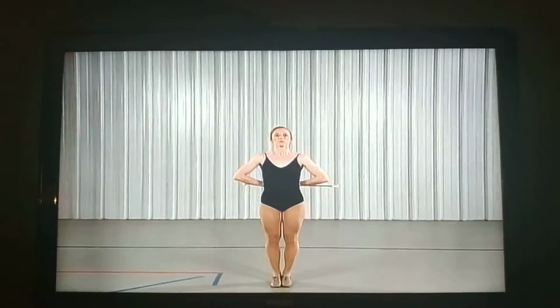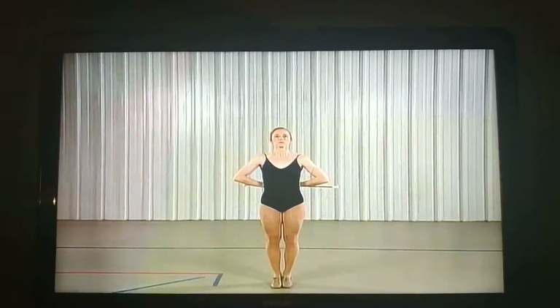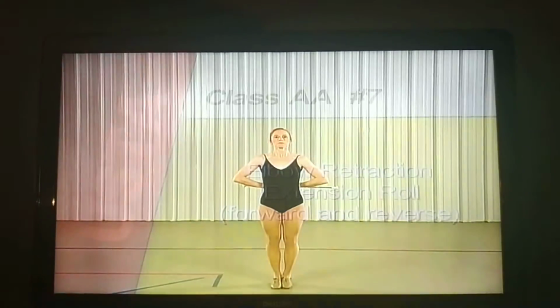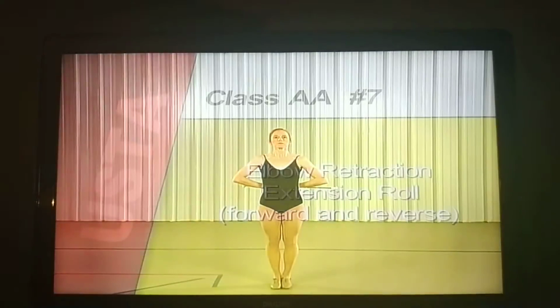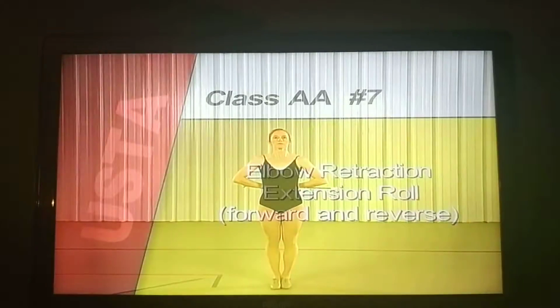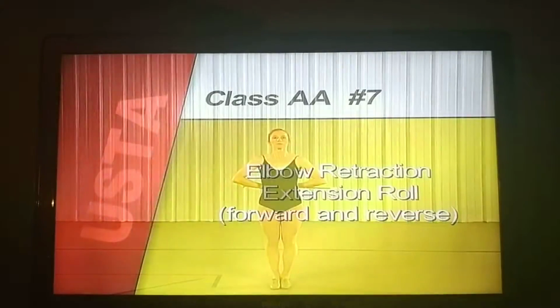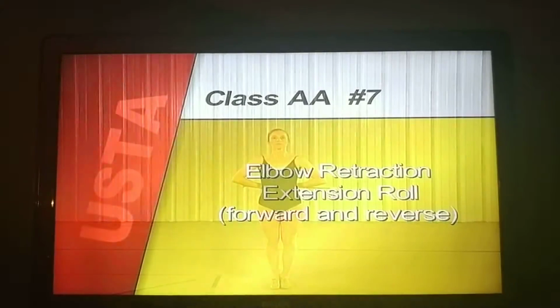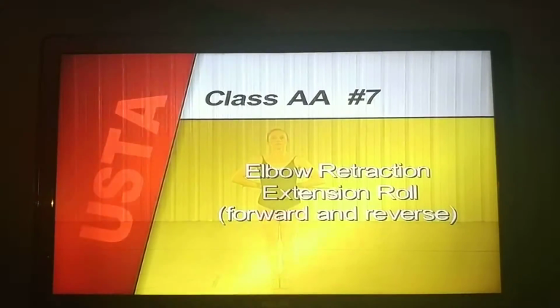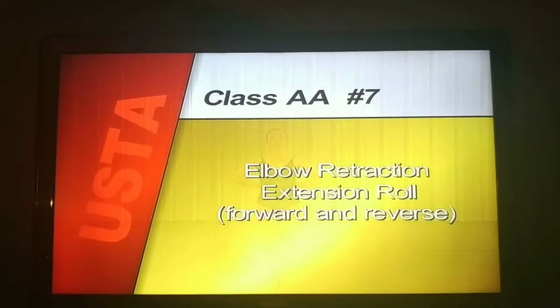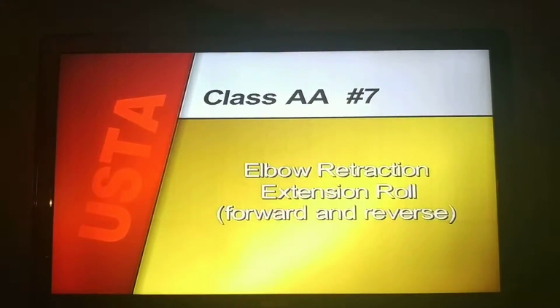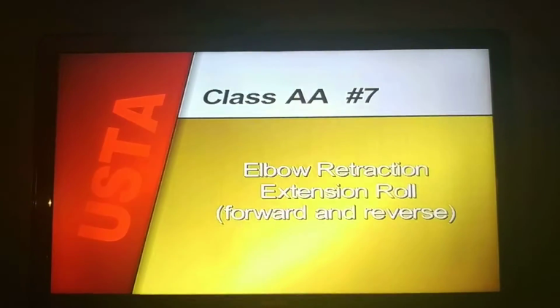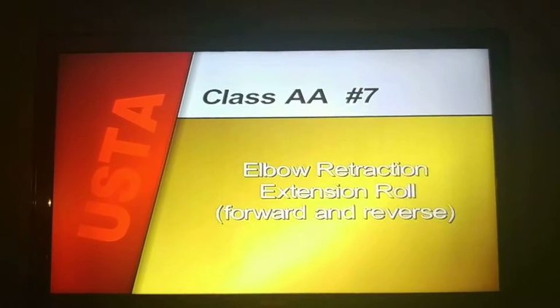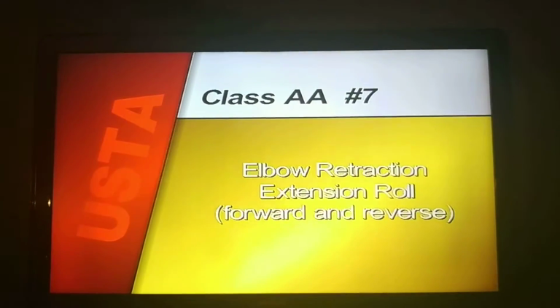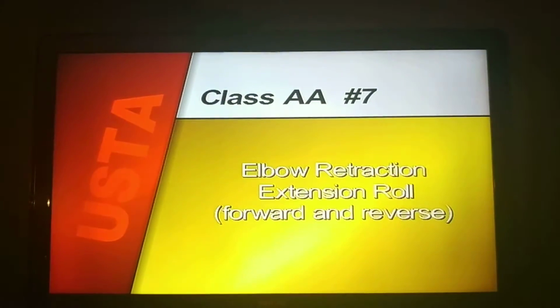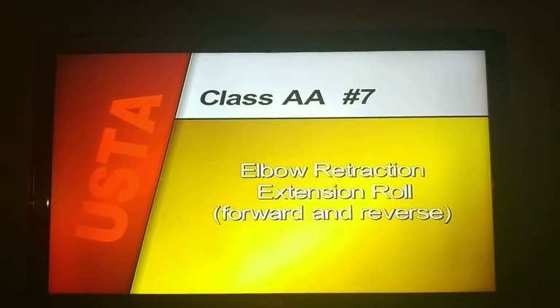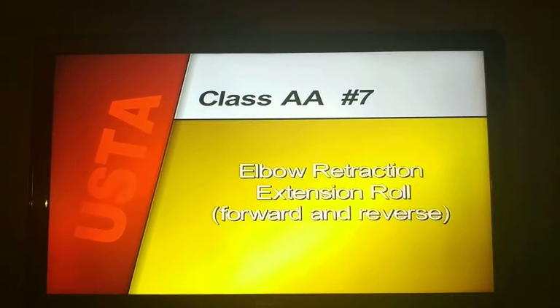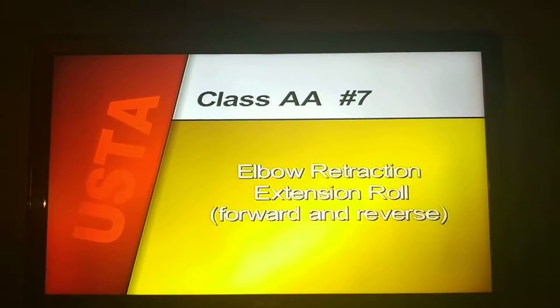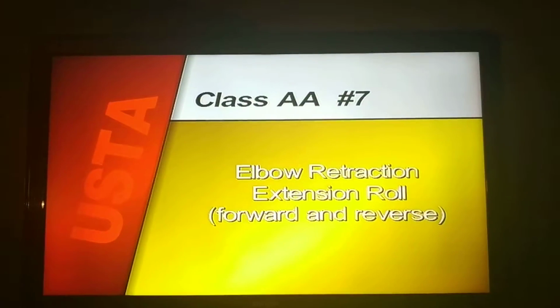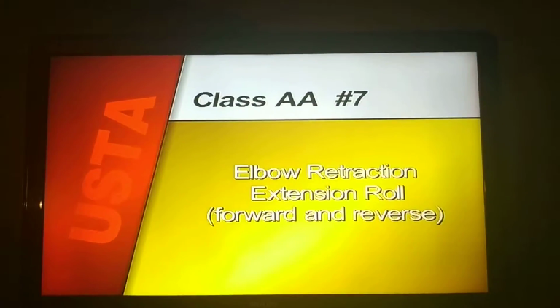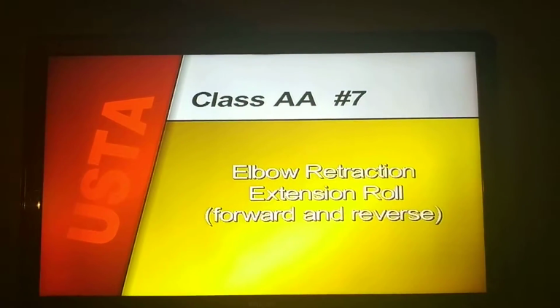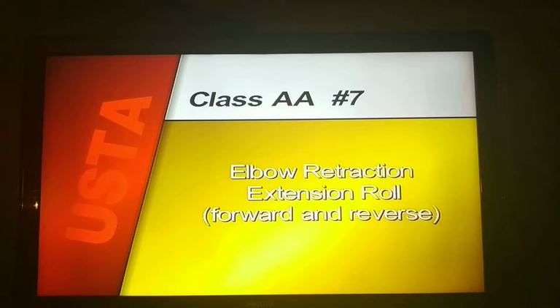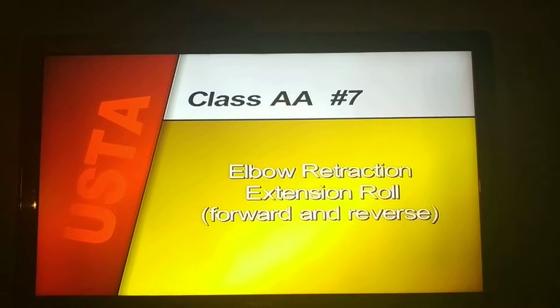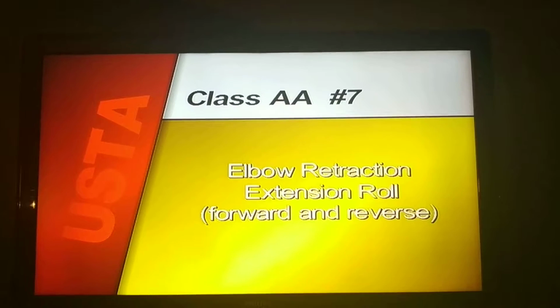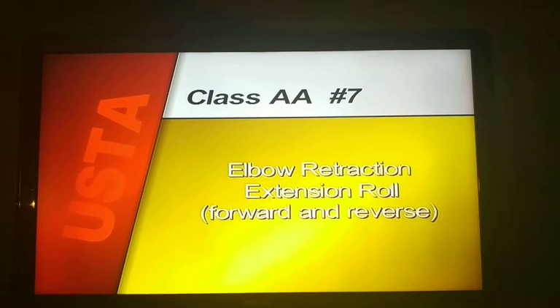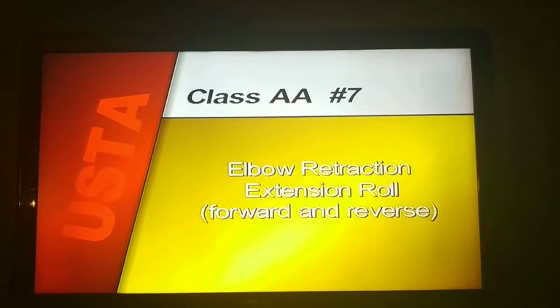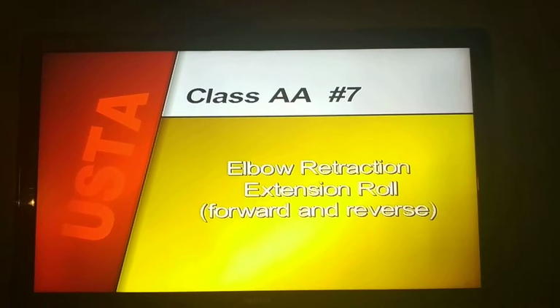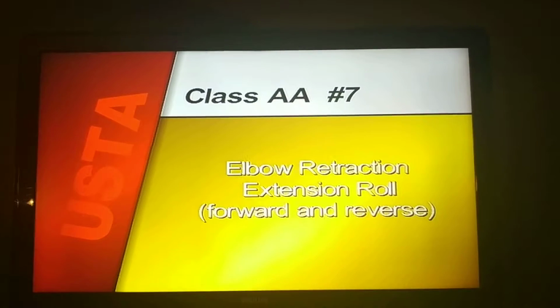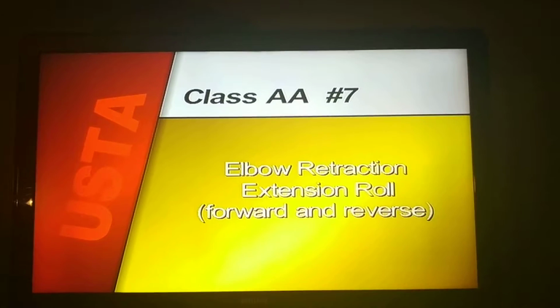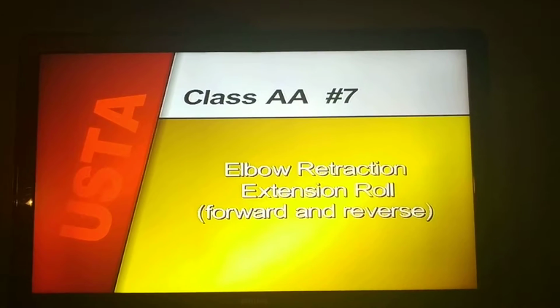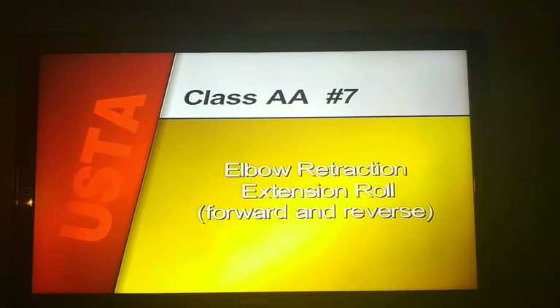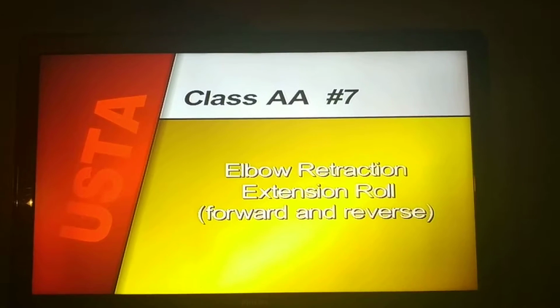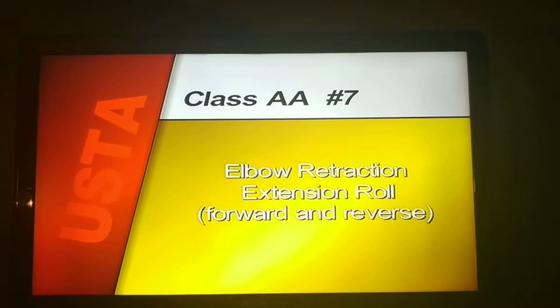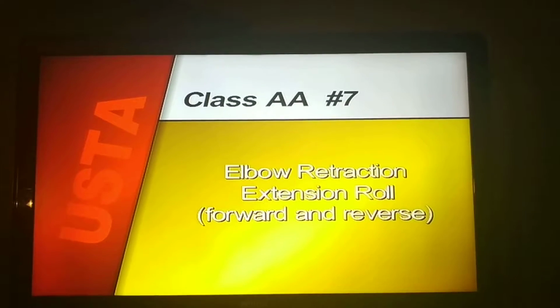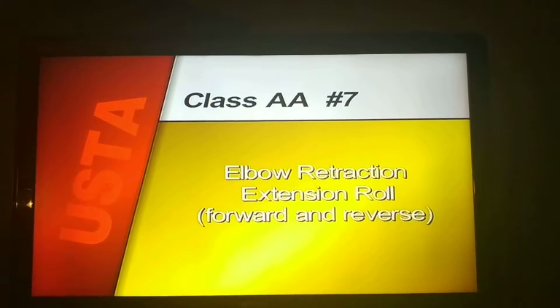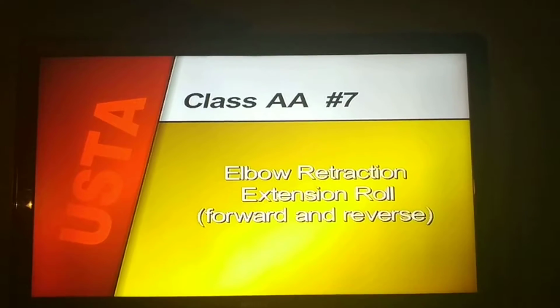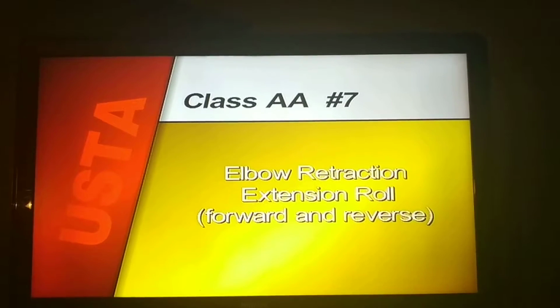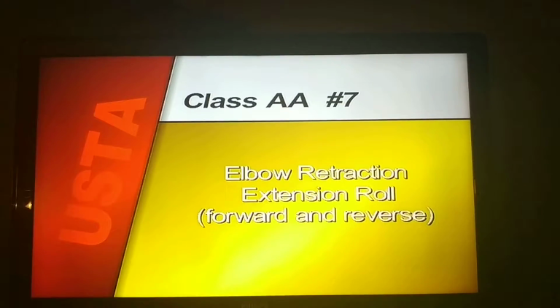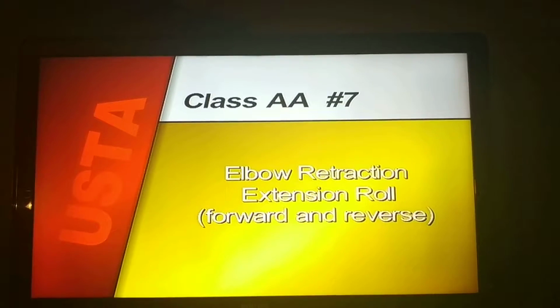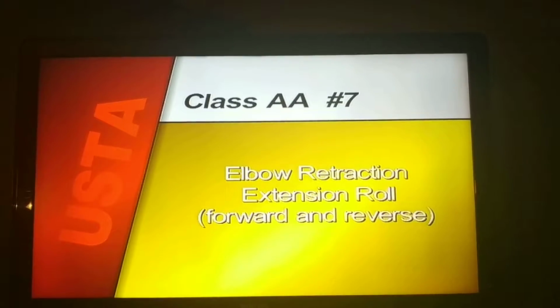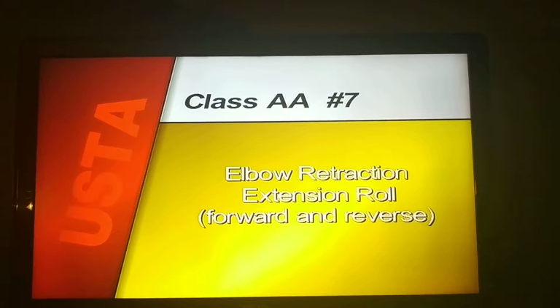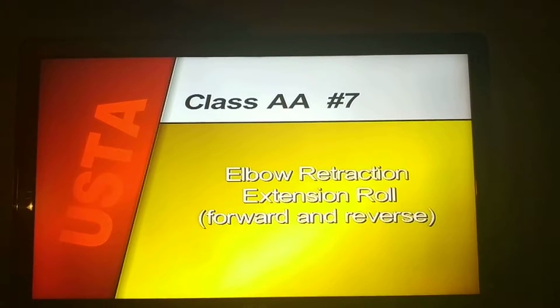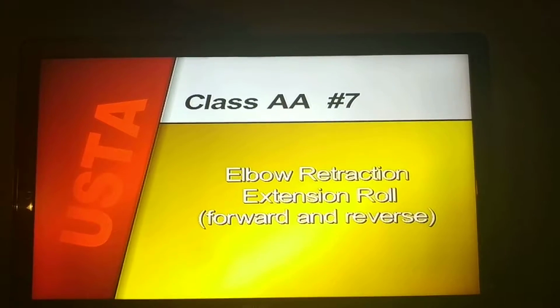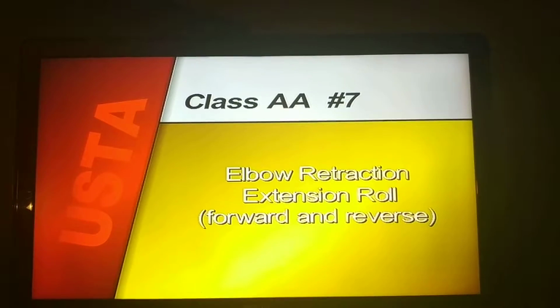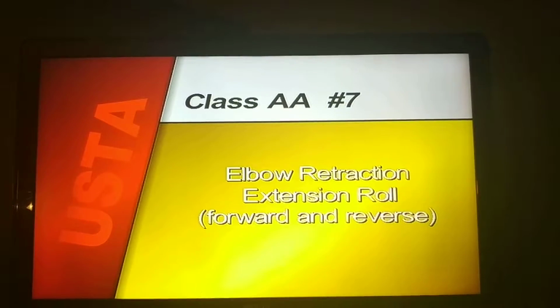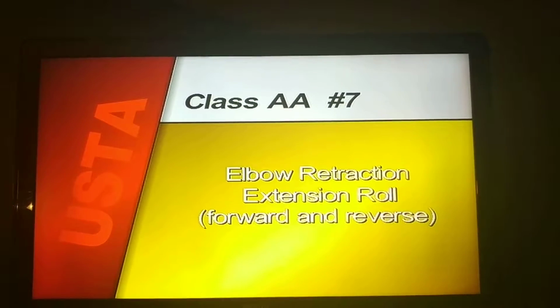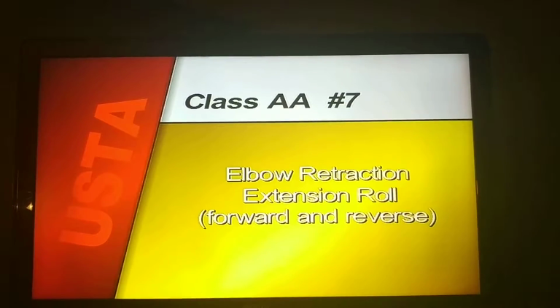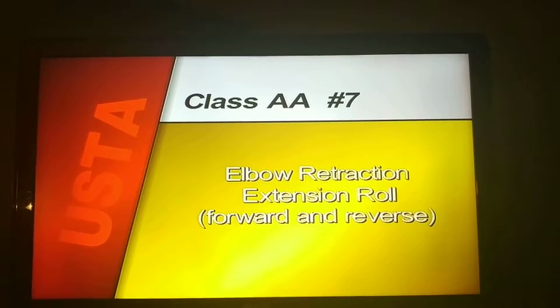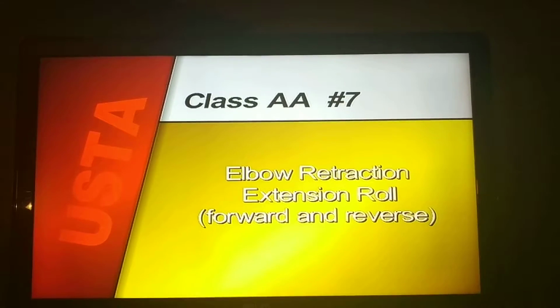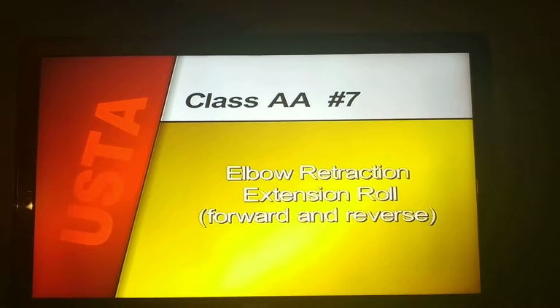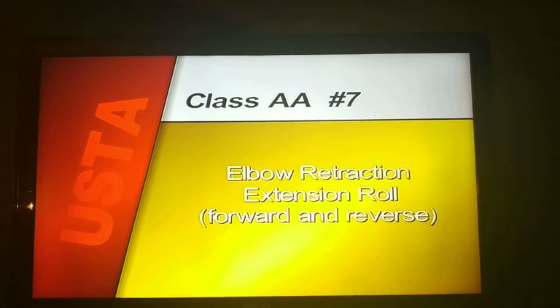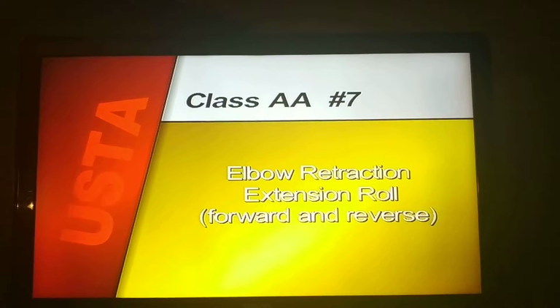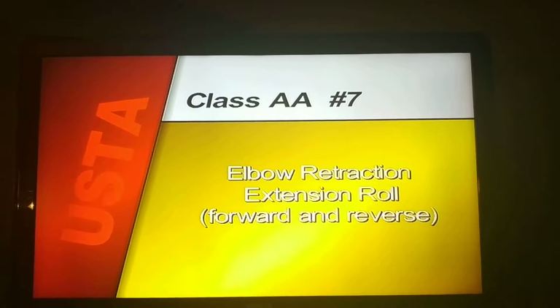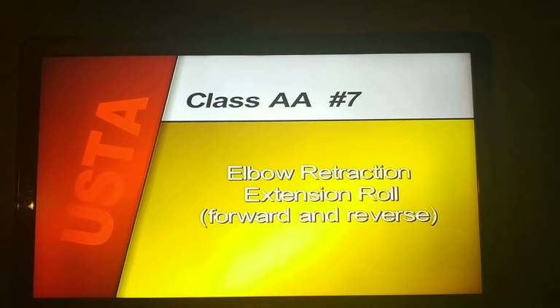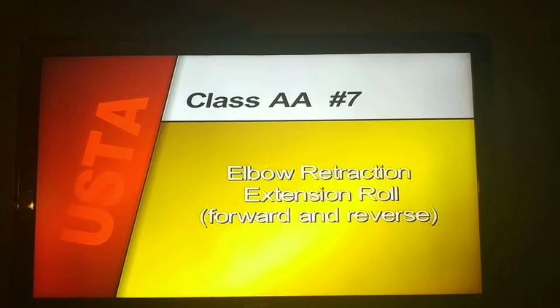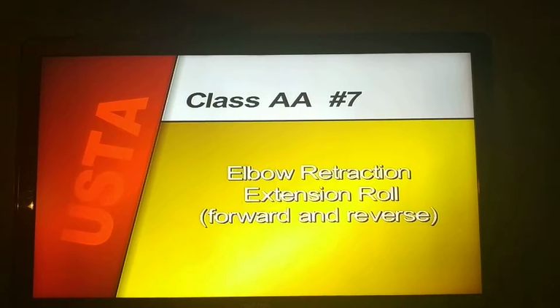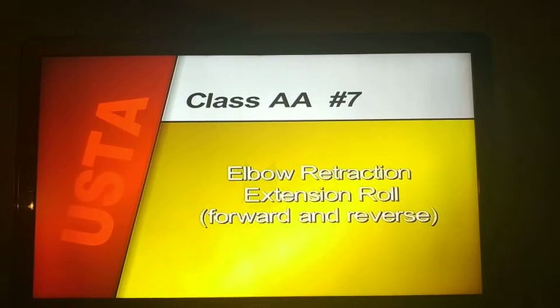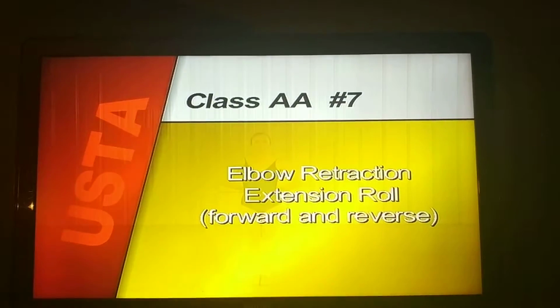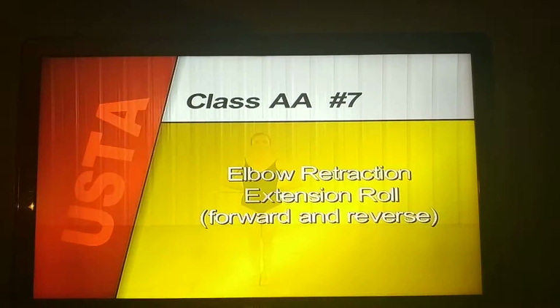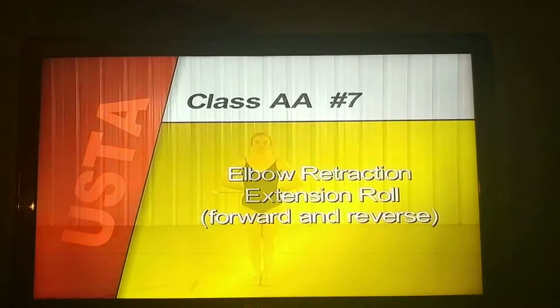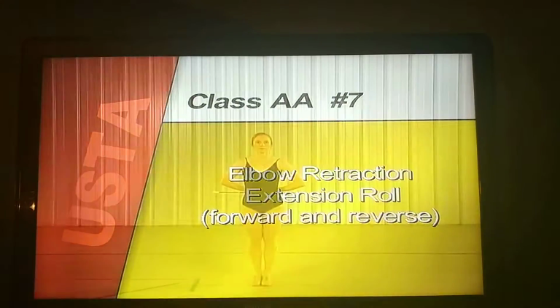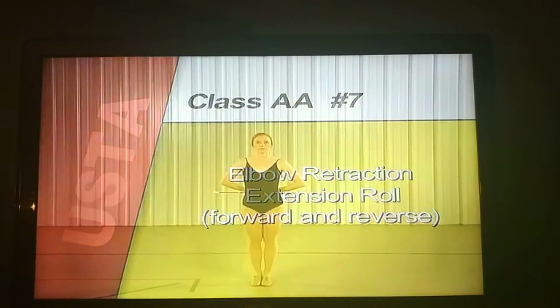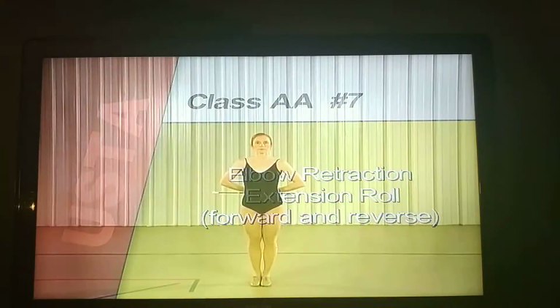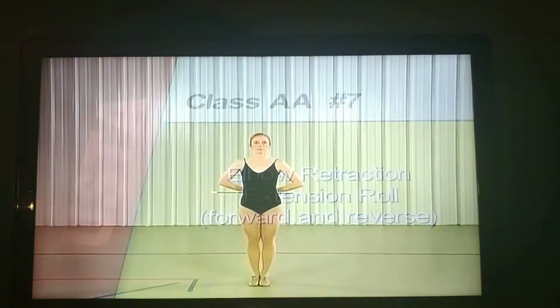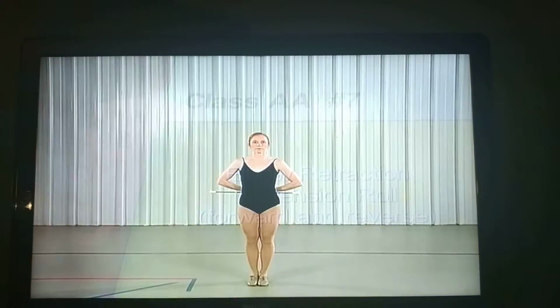Compulsory number seven, elbow retraction extension roll forward and reverse begin.